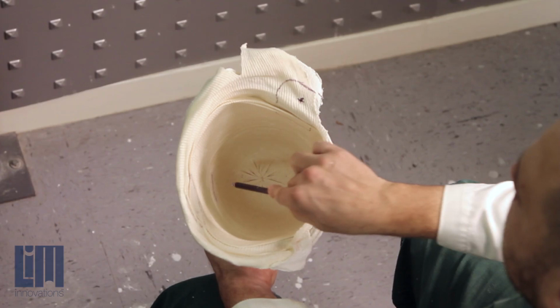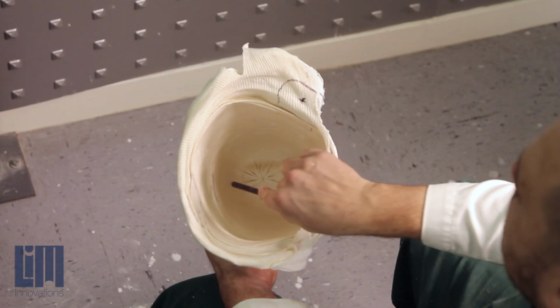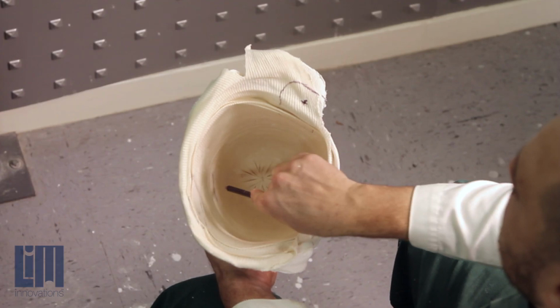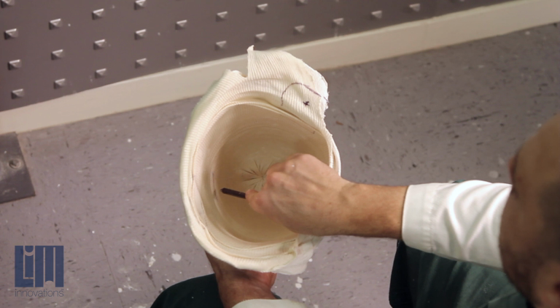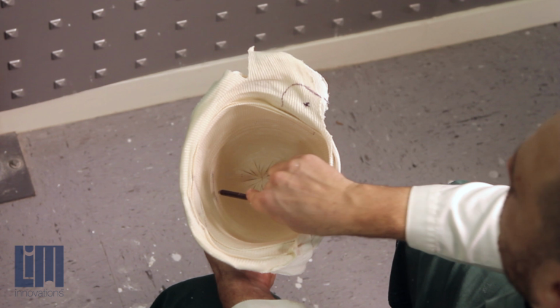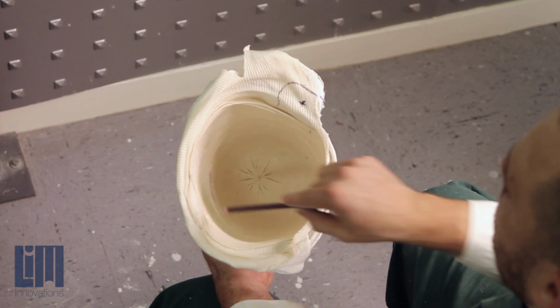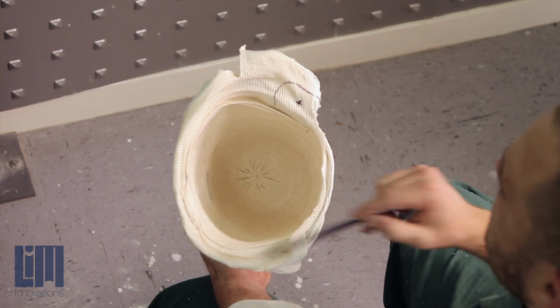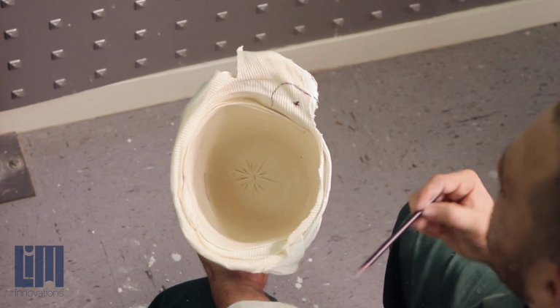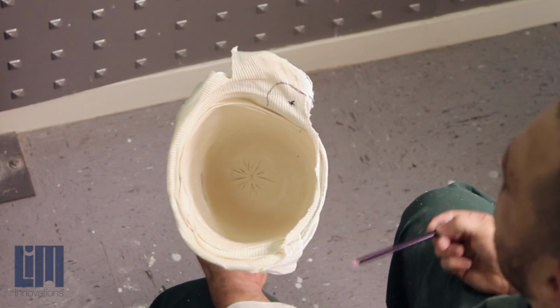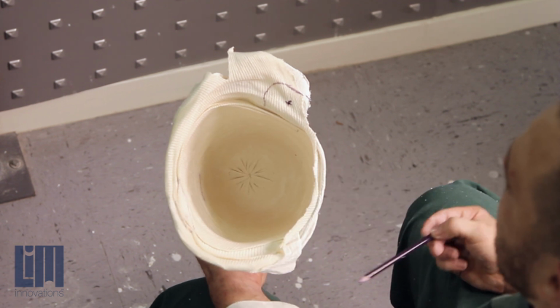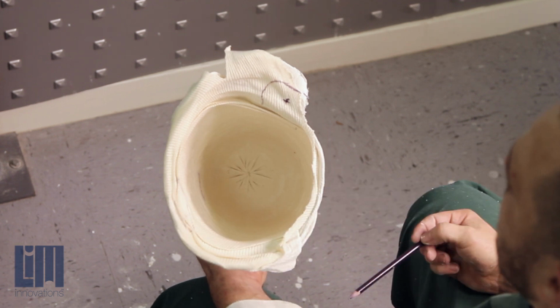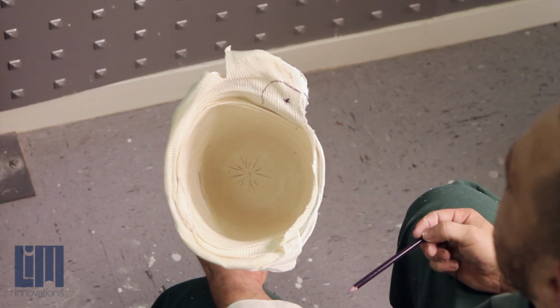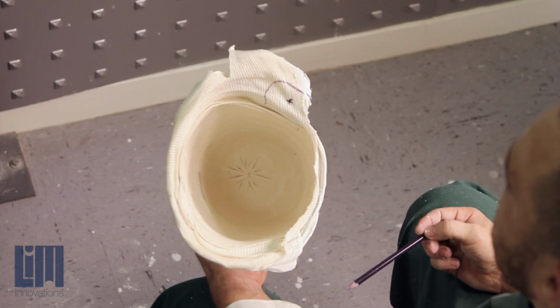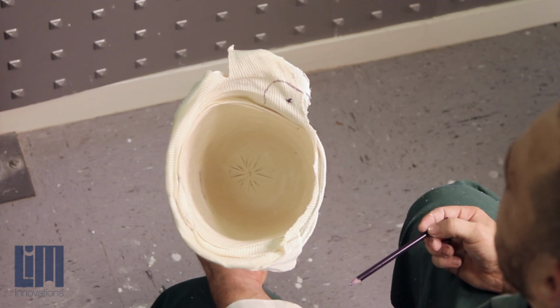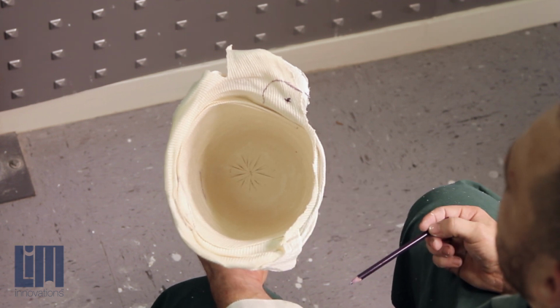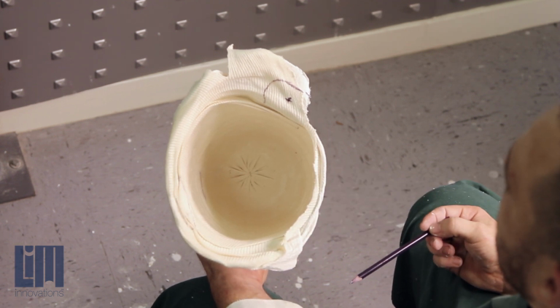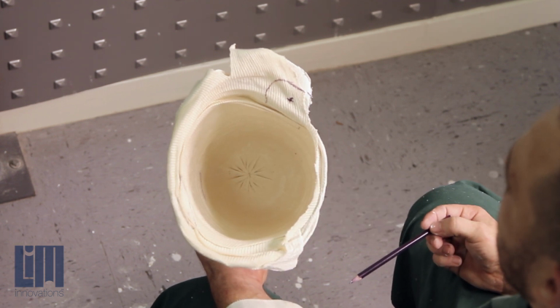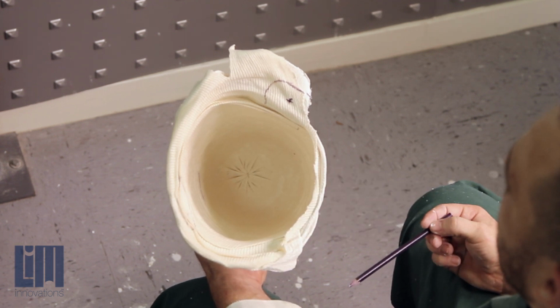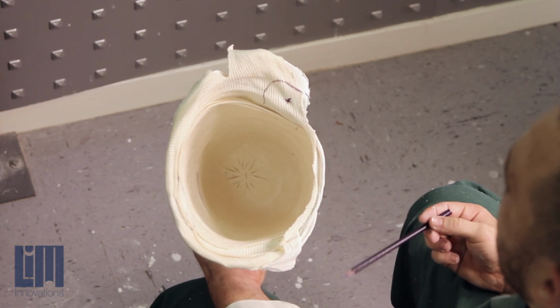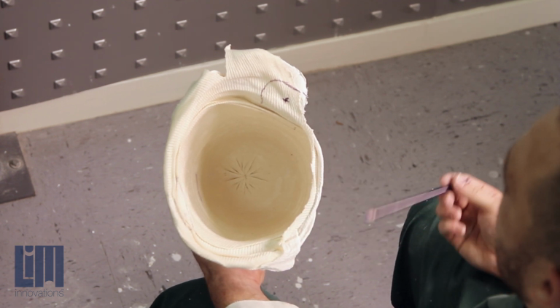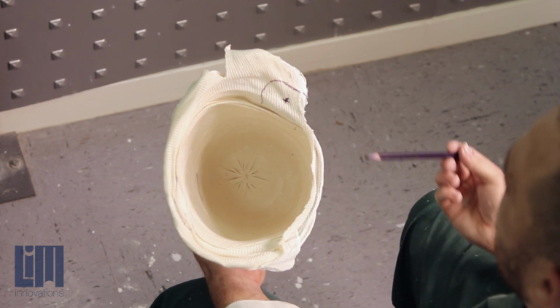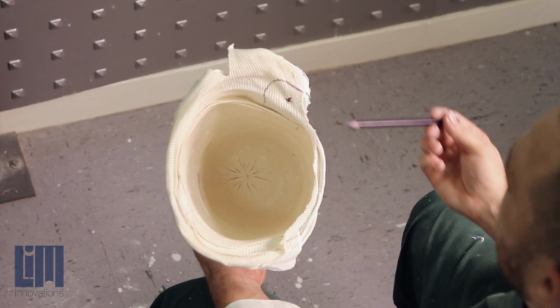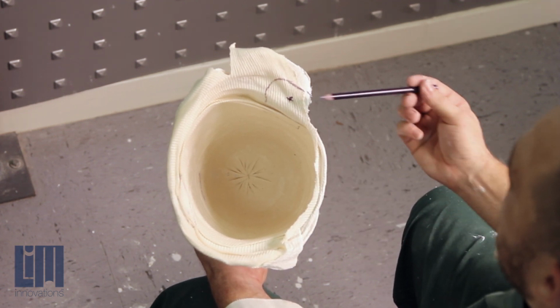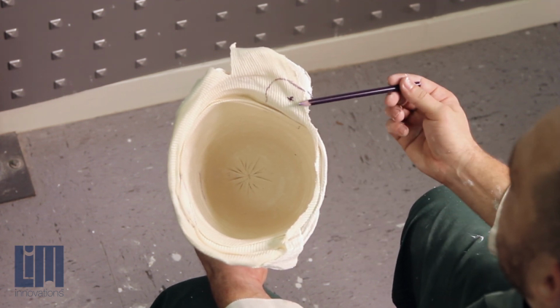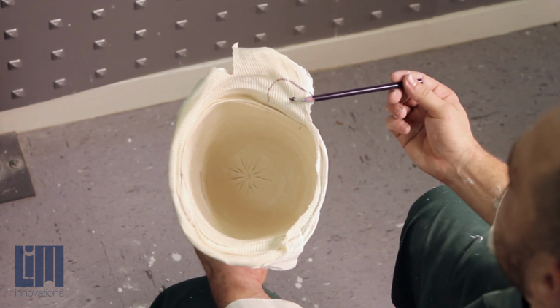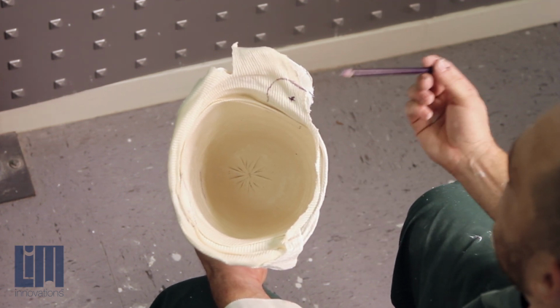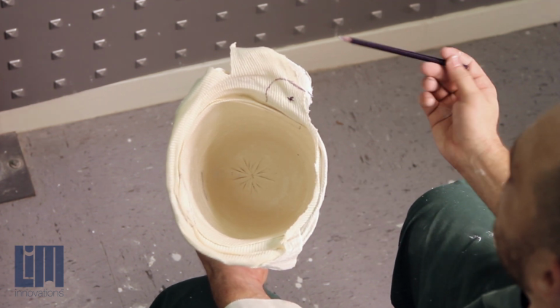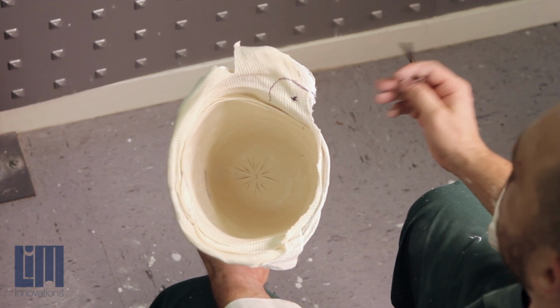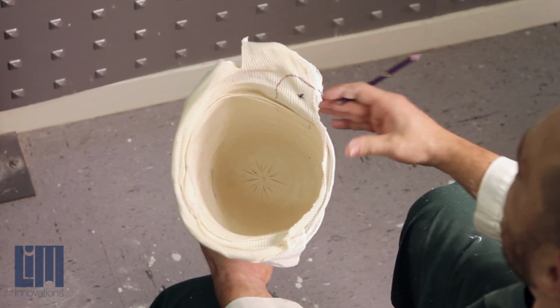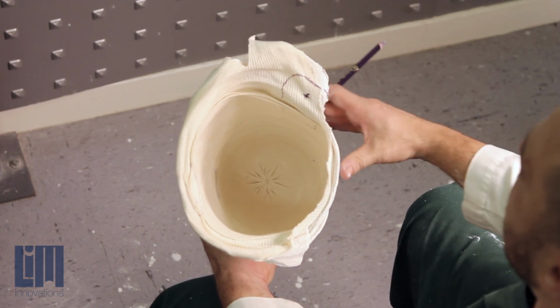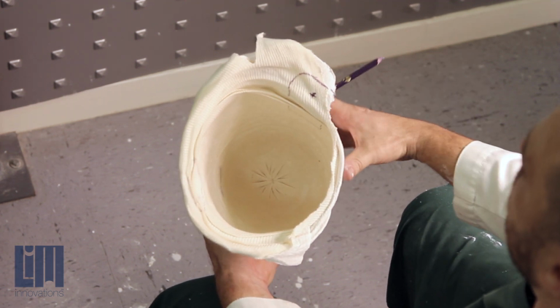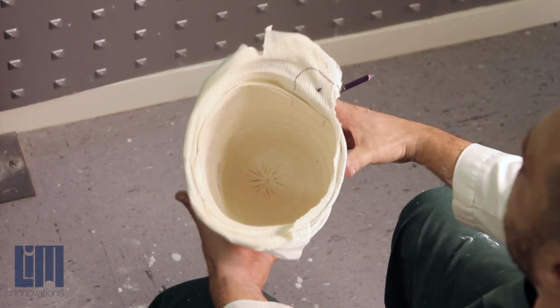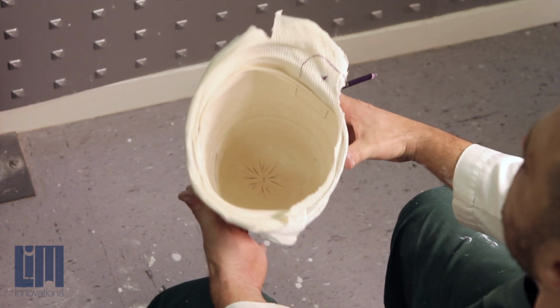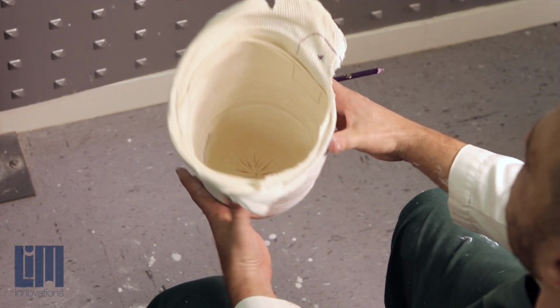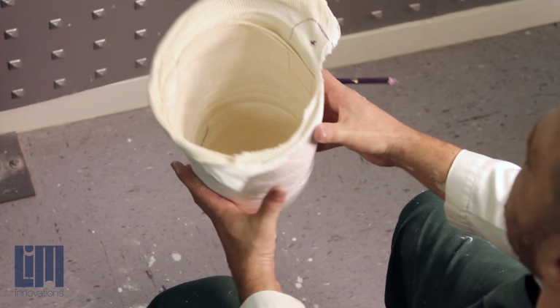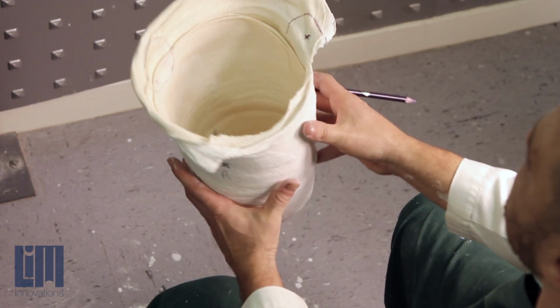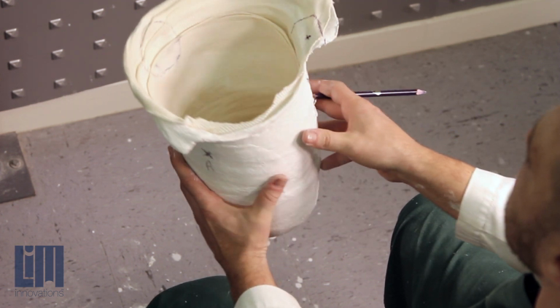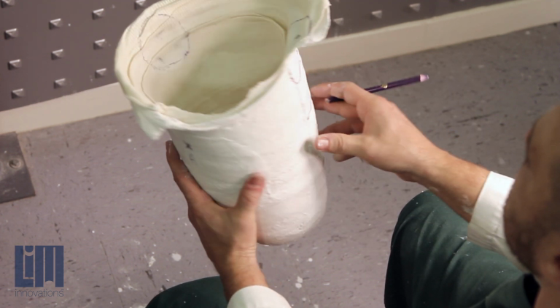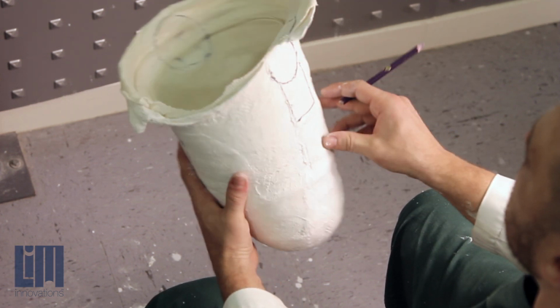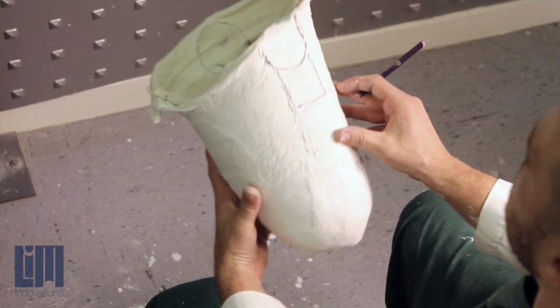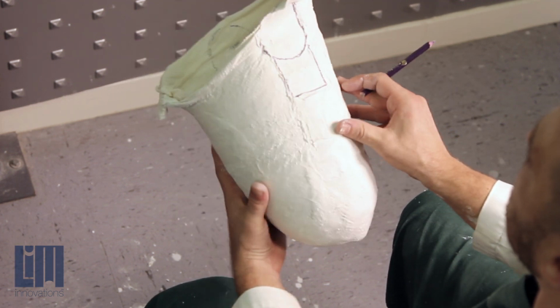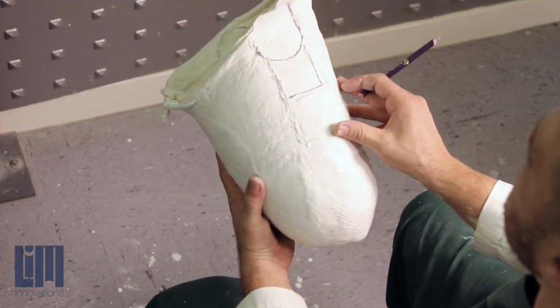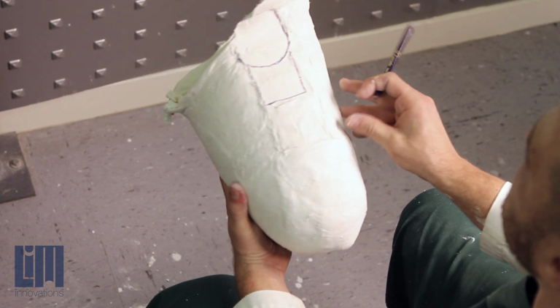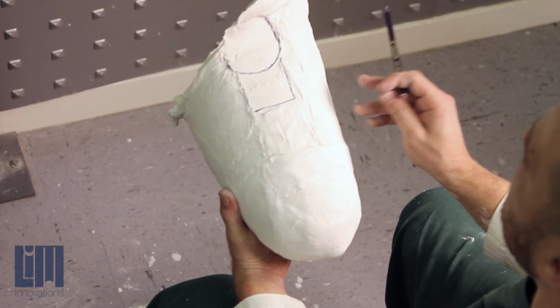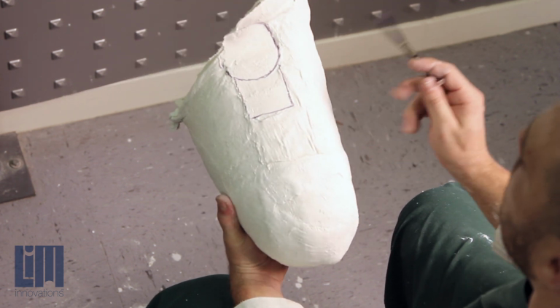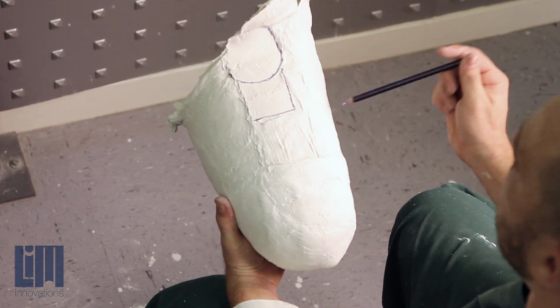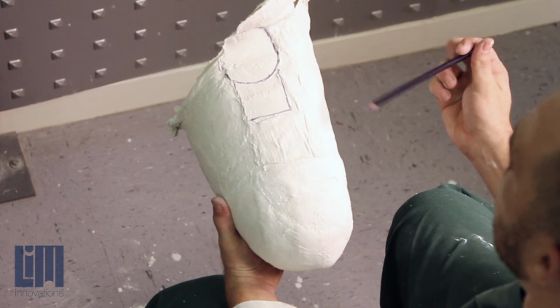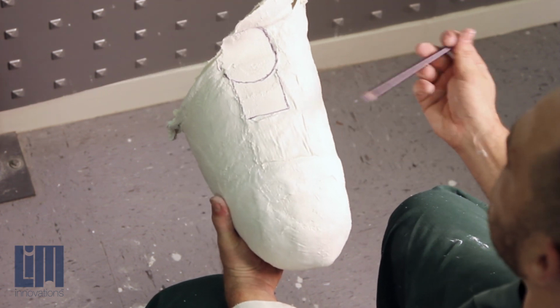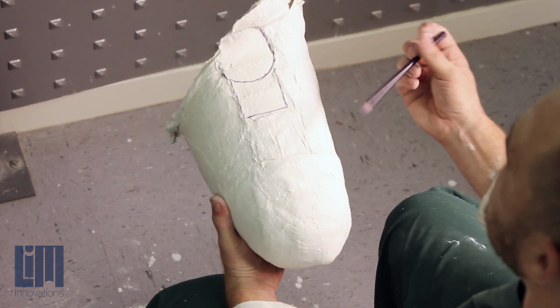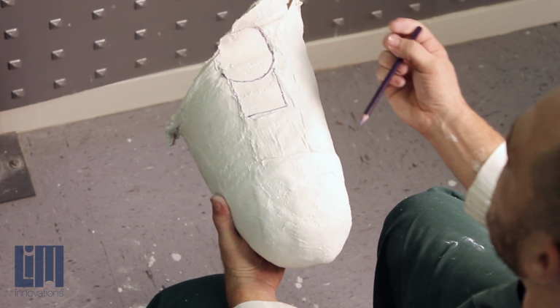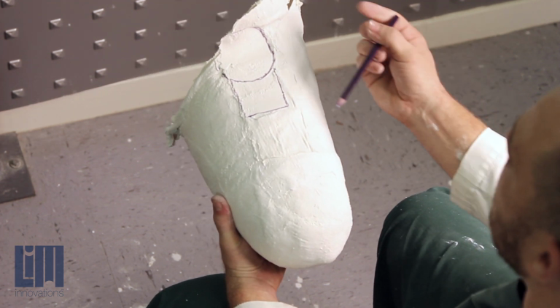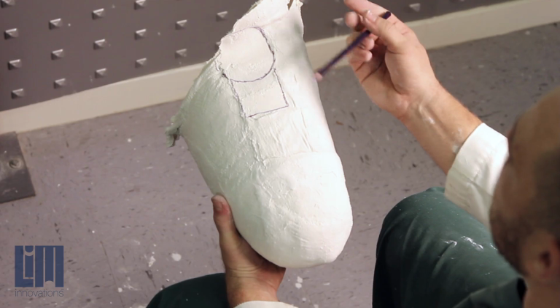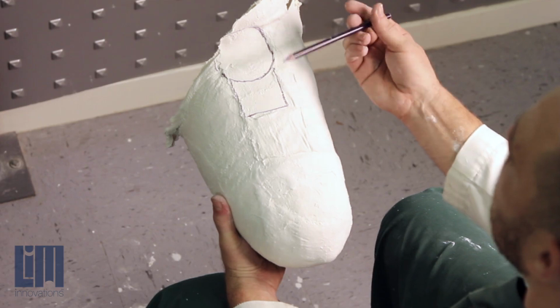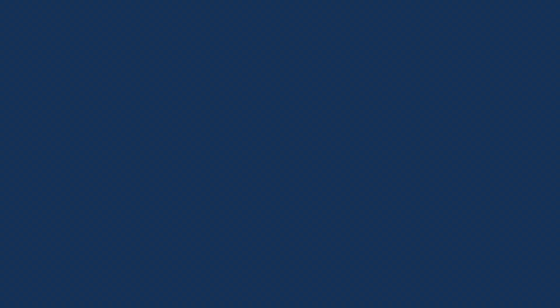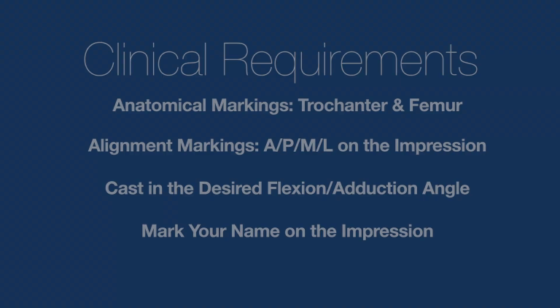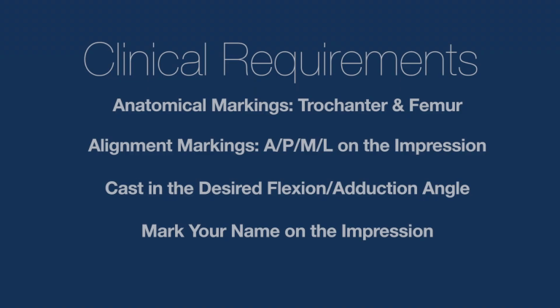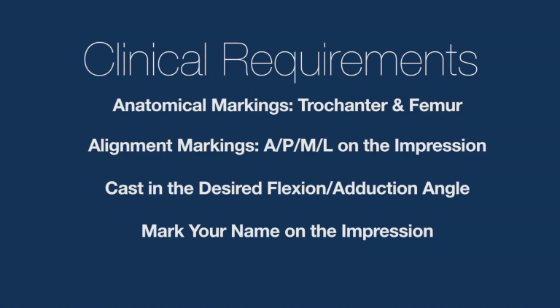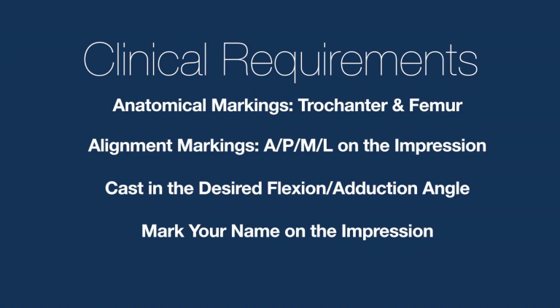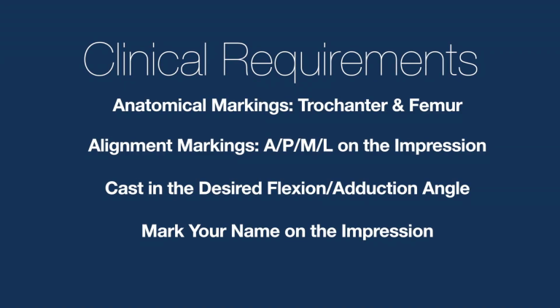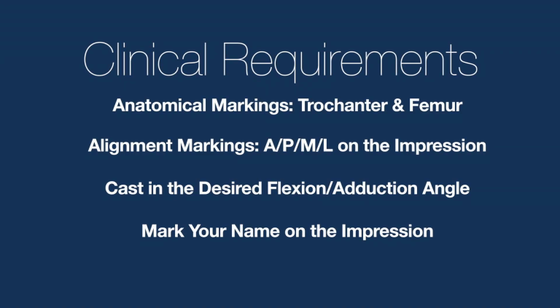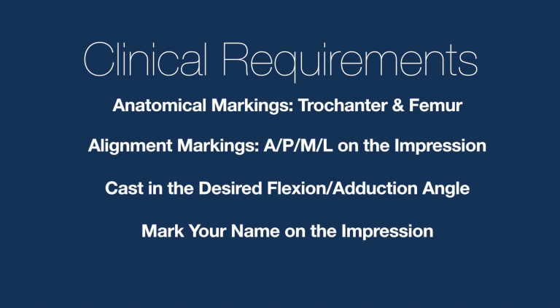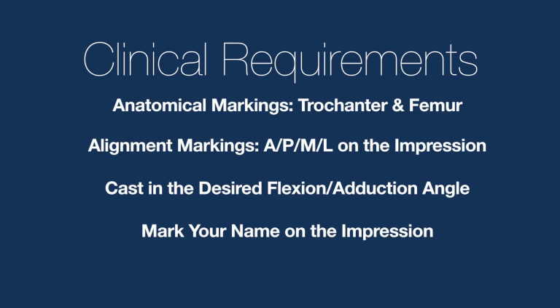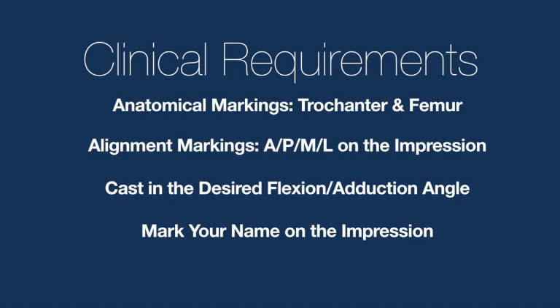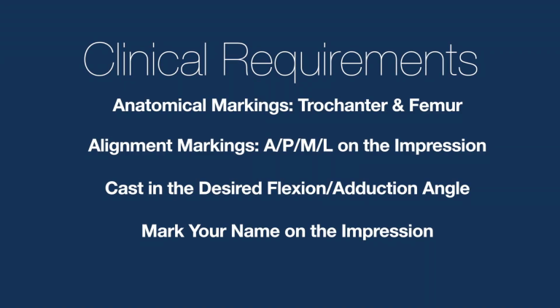With respect to the line of progression, that seat should sit at a 60-degree angle in most male patients. You'll see that we missed just that medial corner of the ischial seat, but that's okay — we can add that right back in.